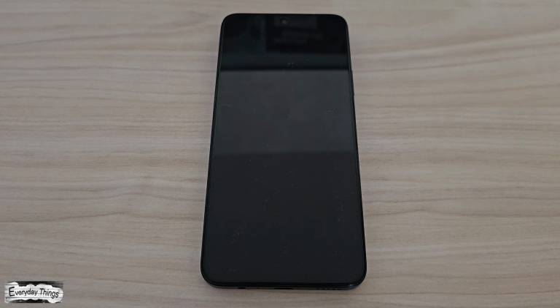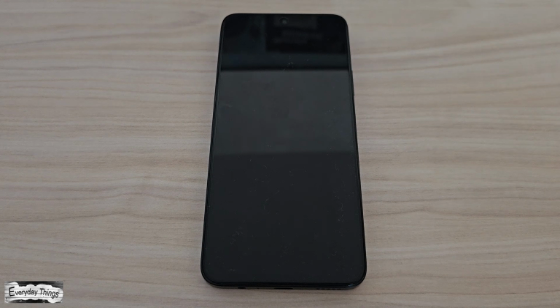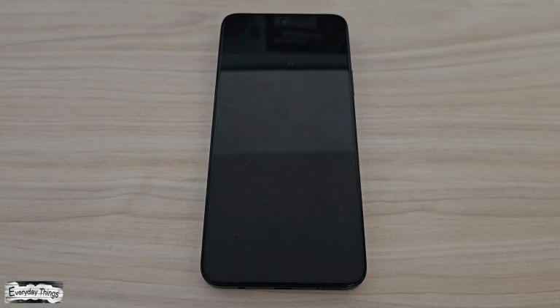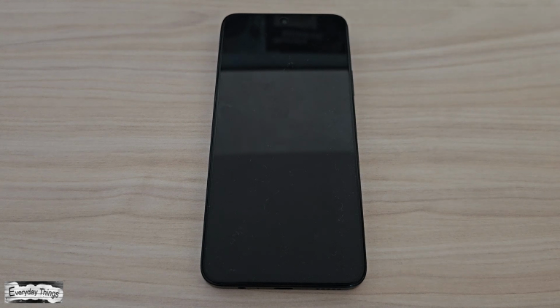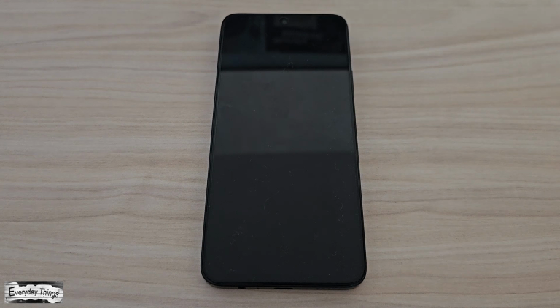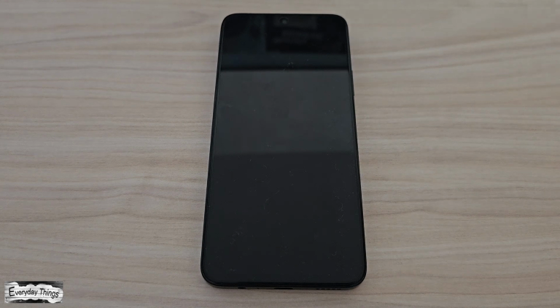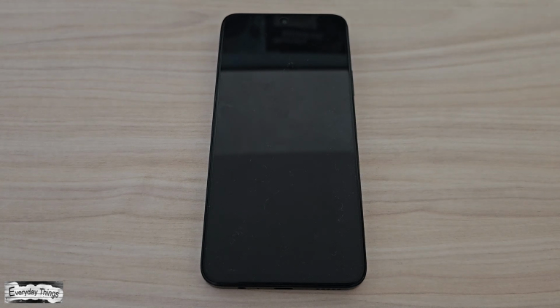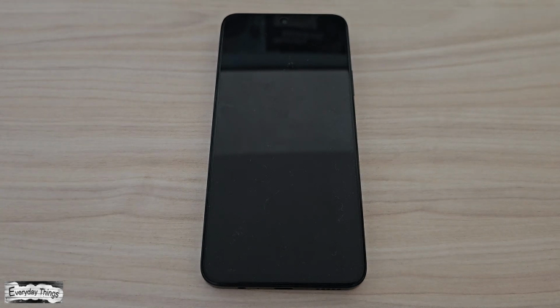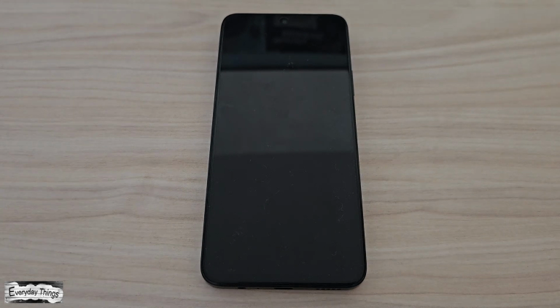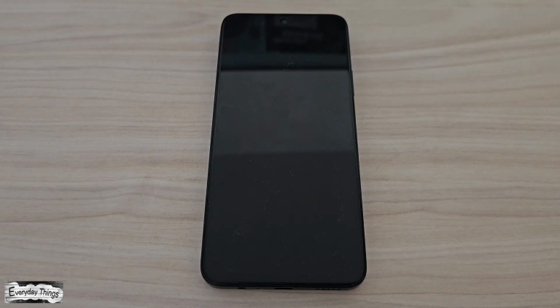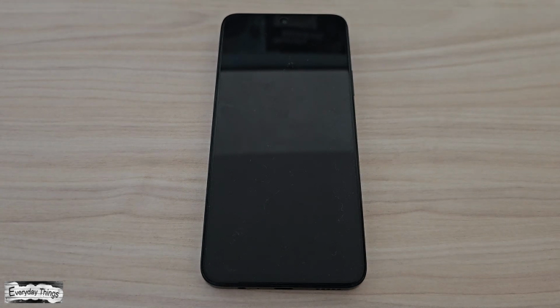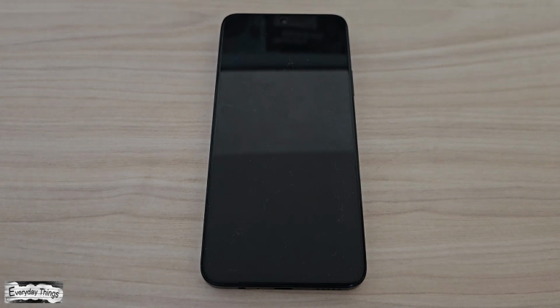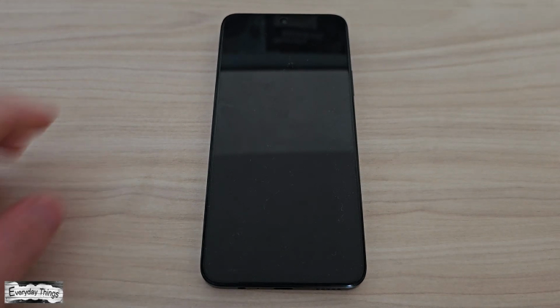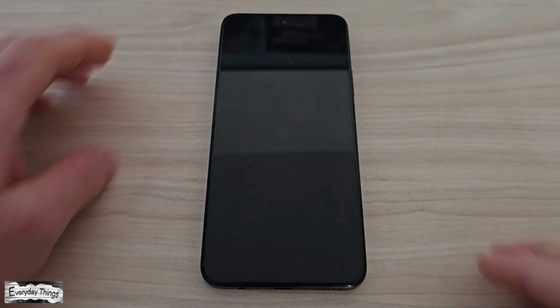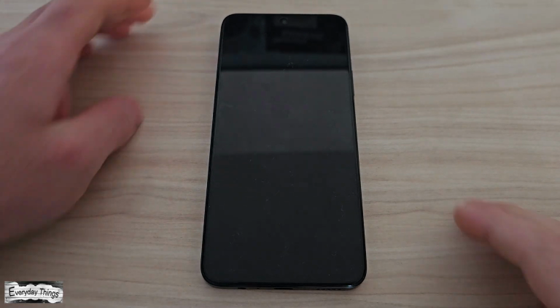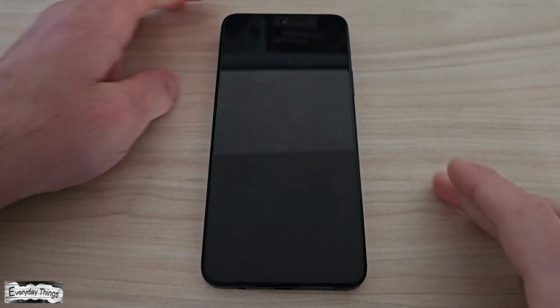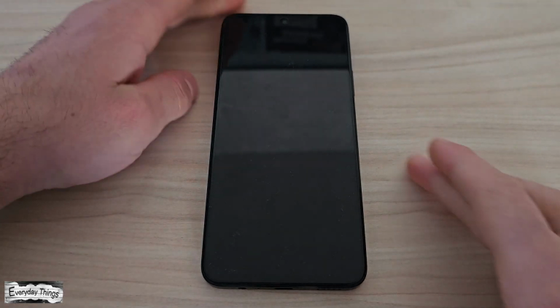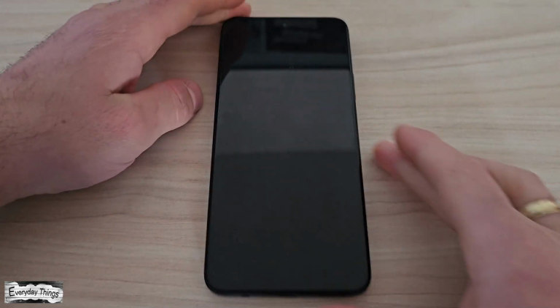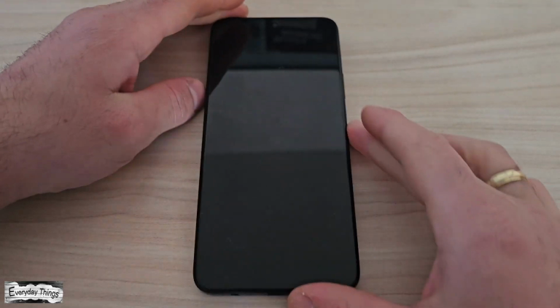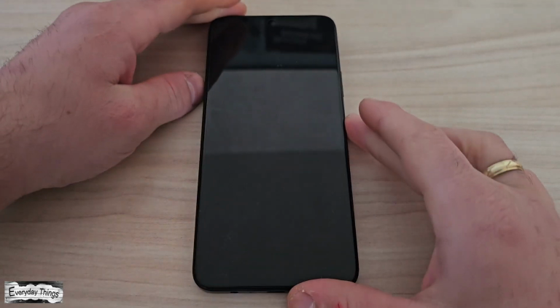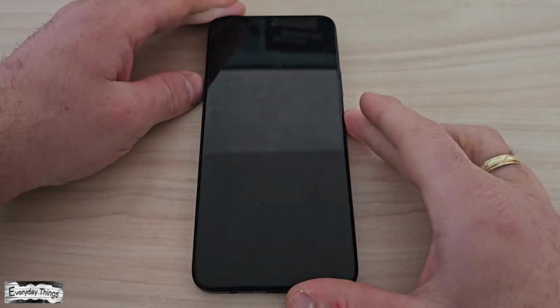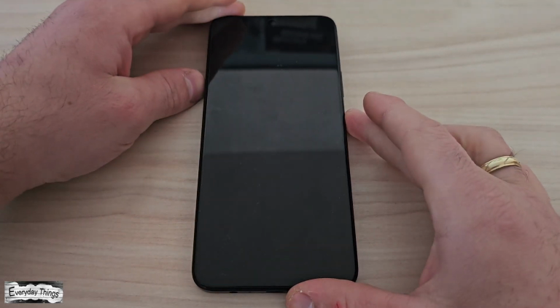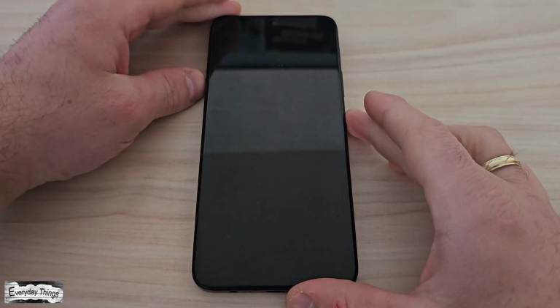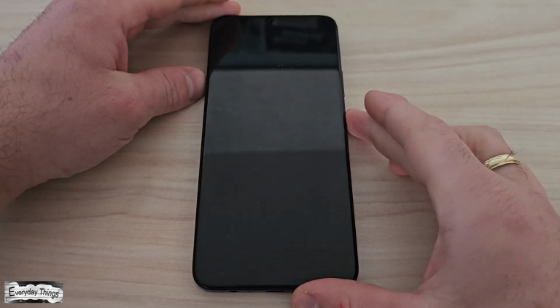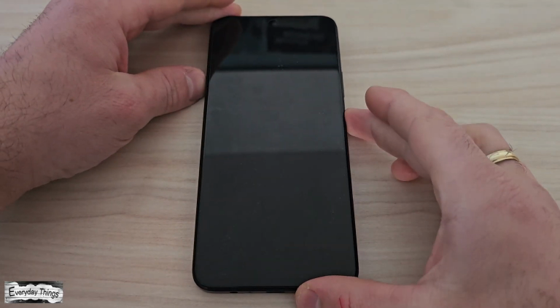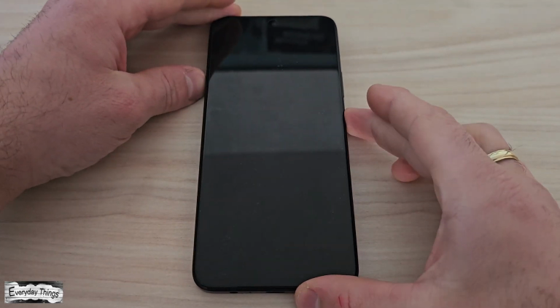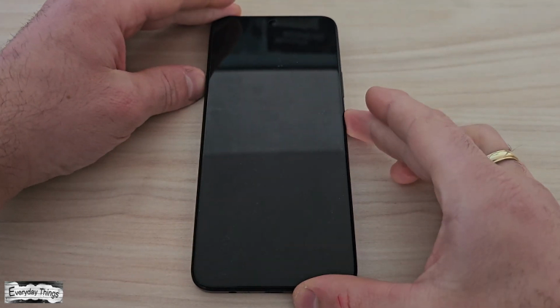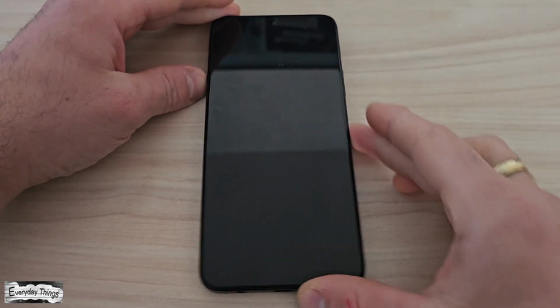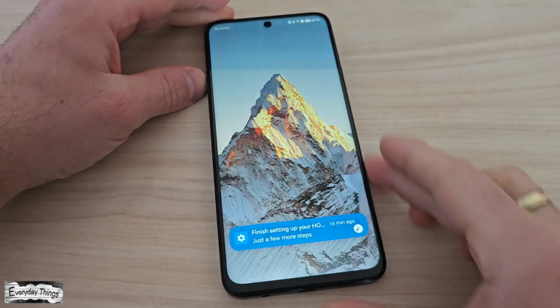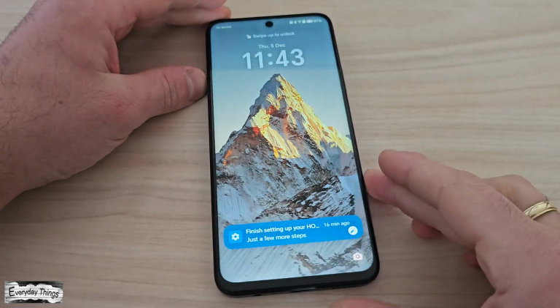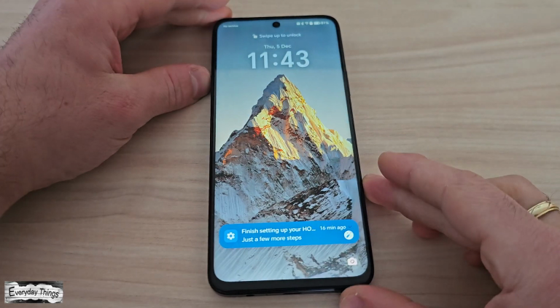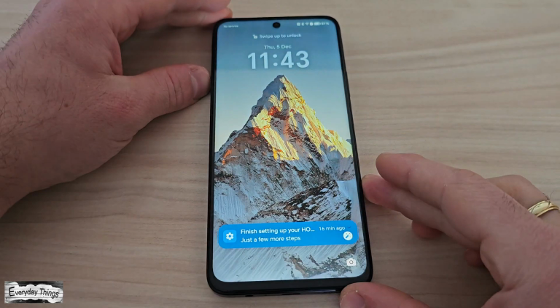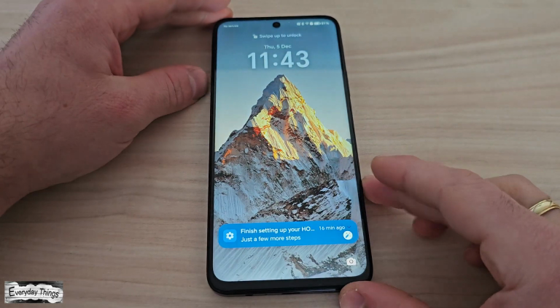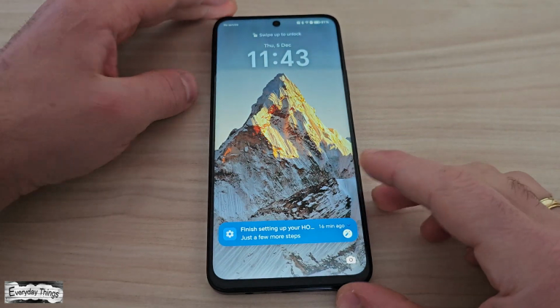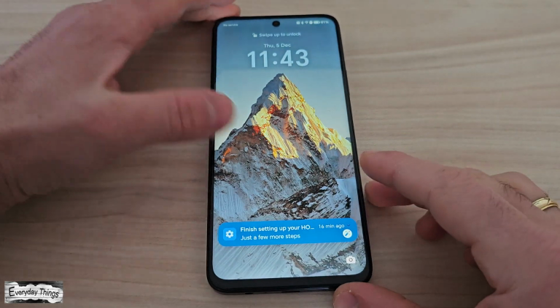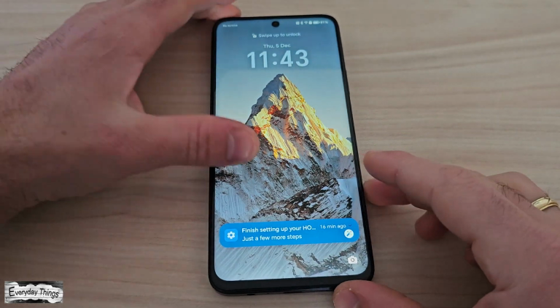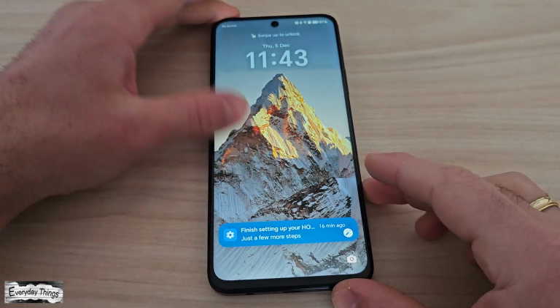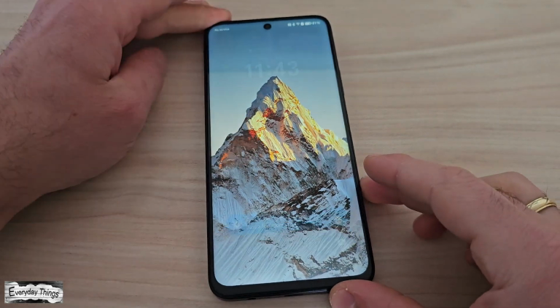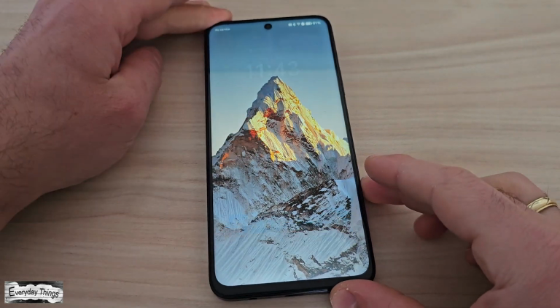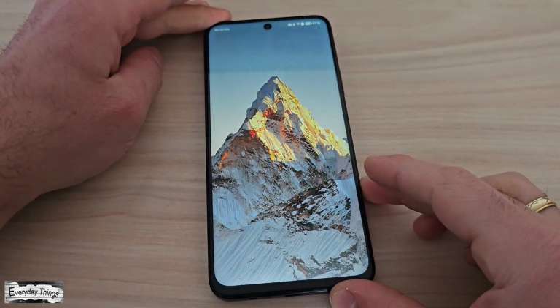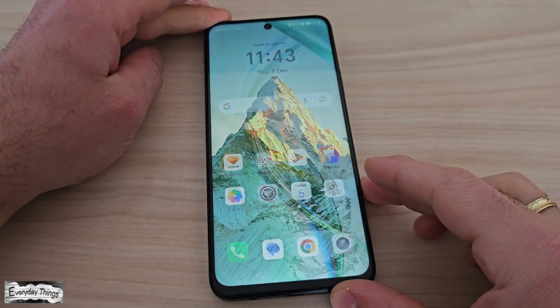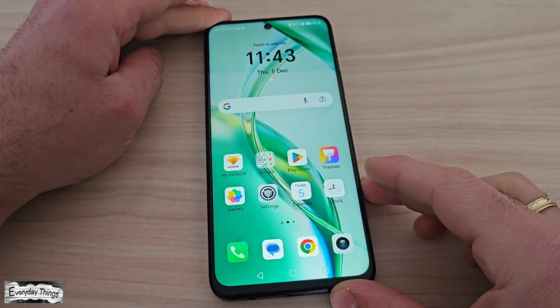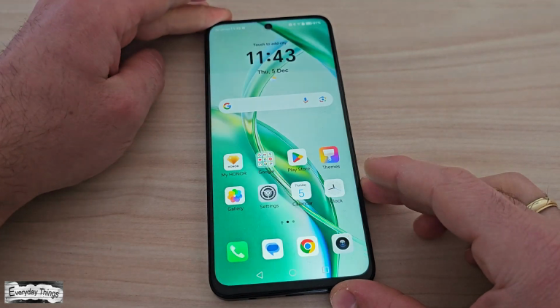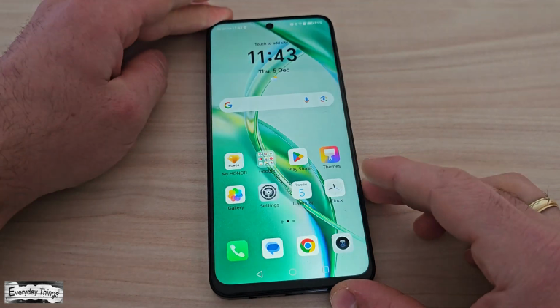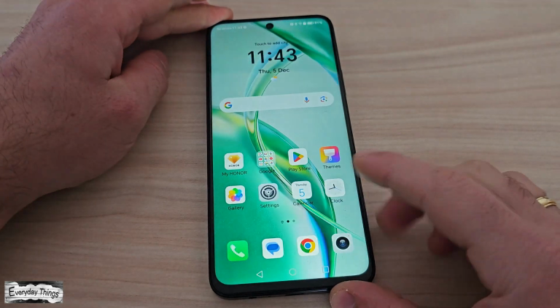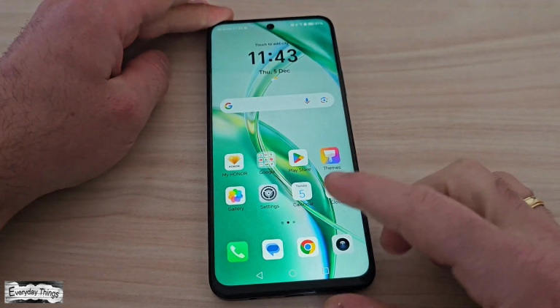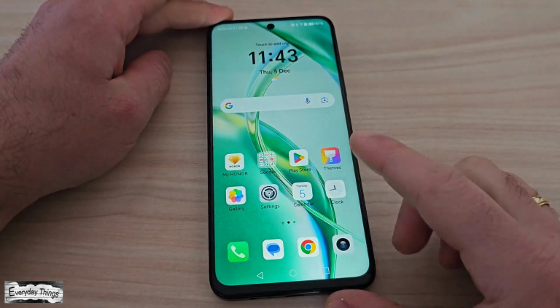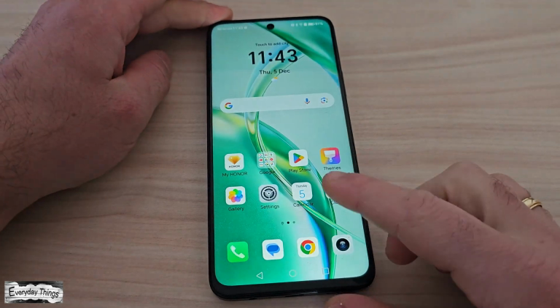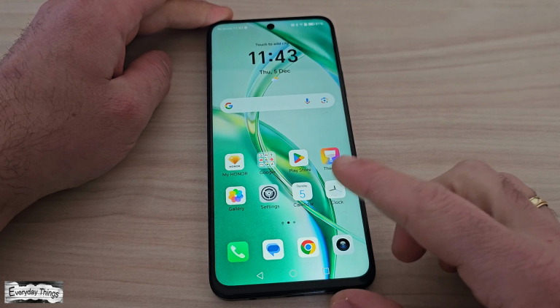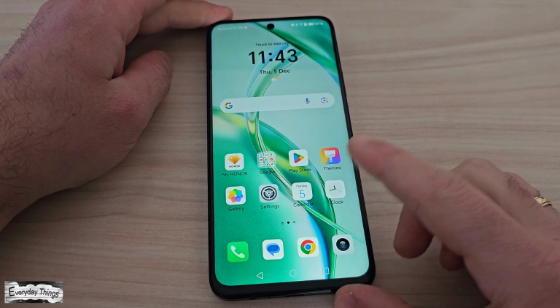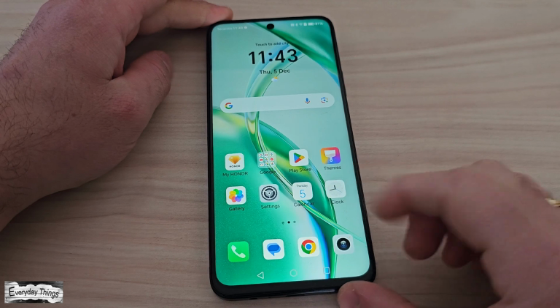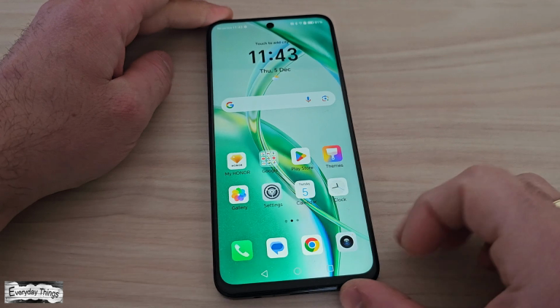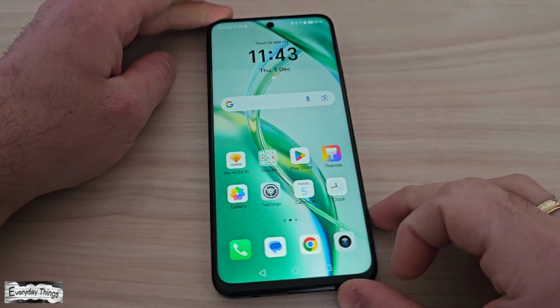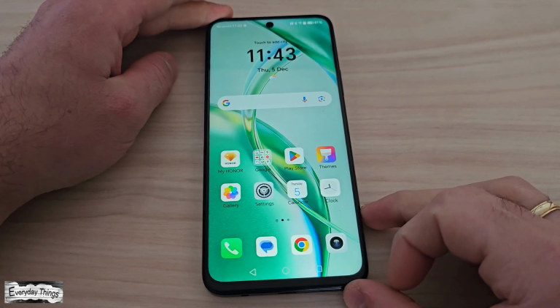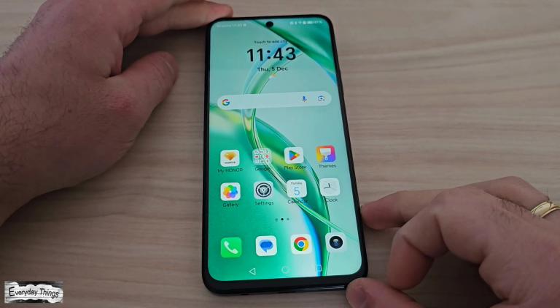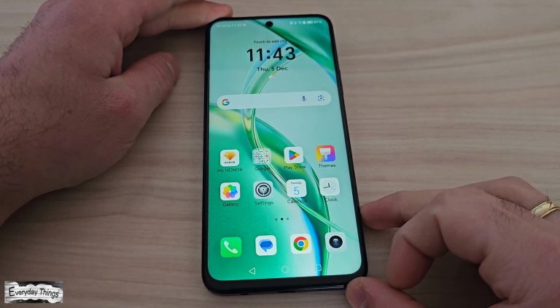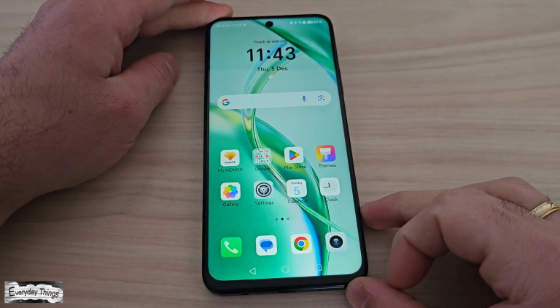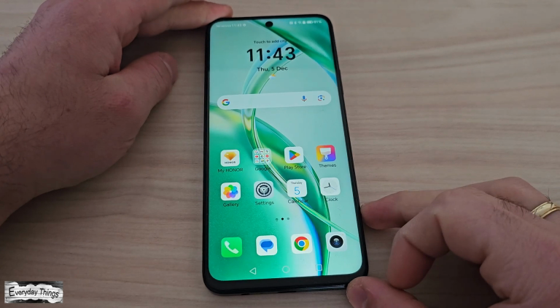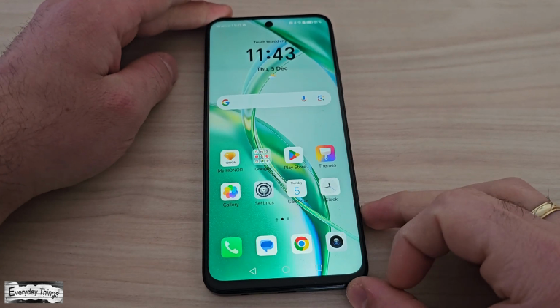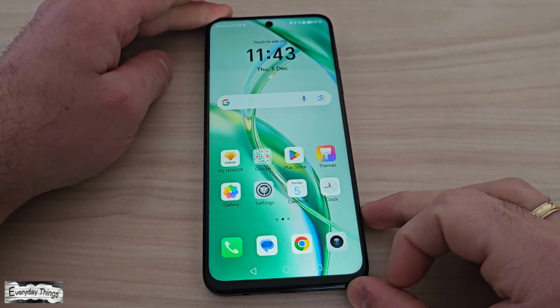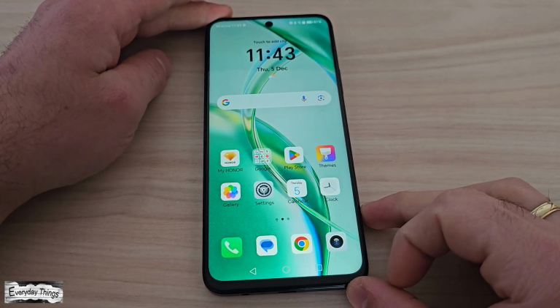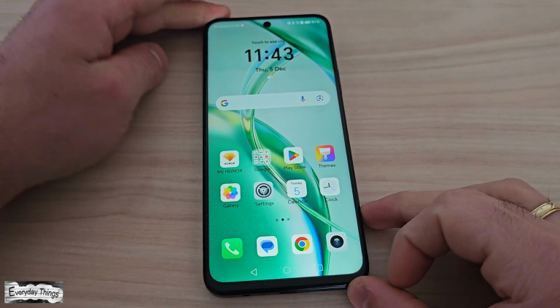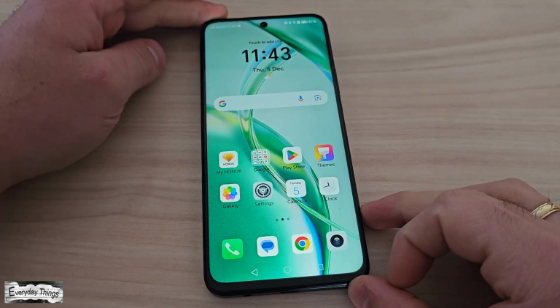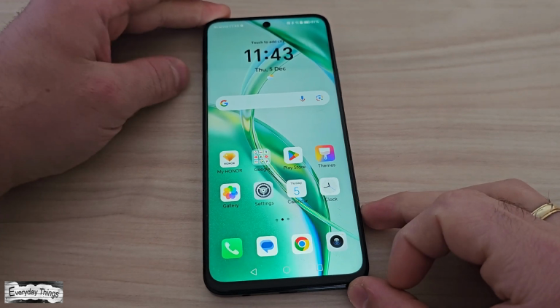Hello and welcome to today's tutorial where I'll show you two easy ways to screen record on your Honor smartphone. Let's get started.